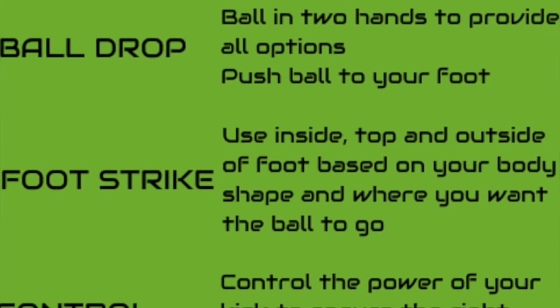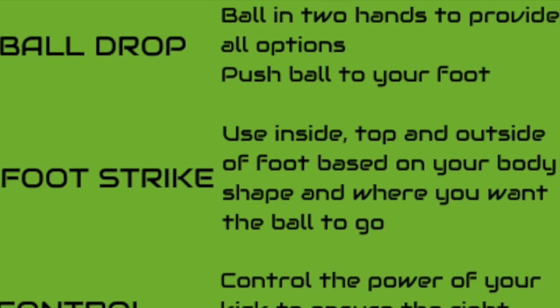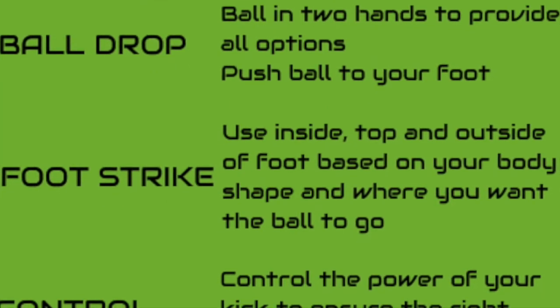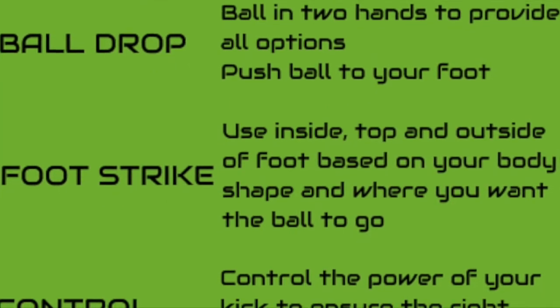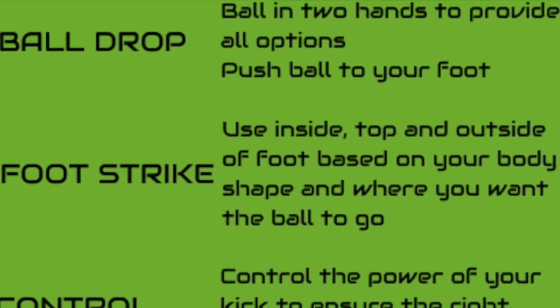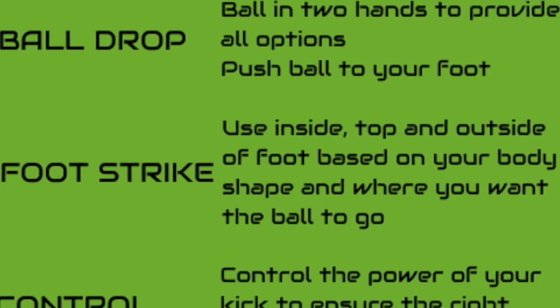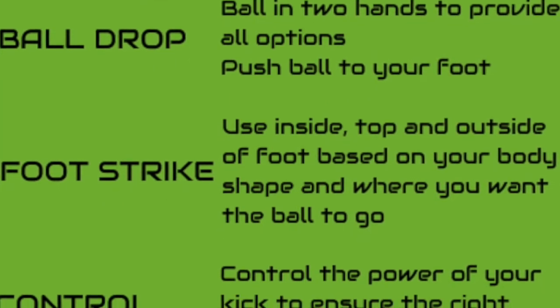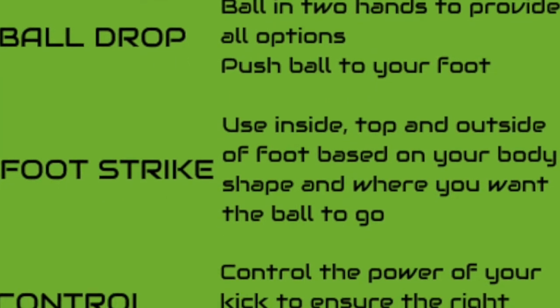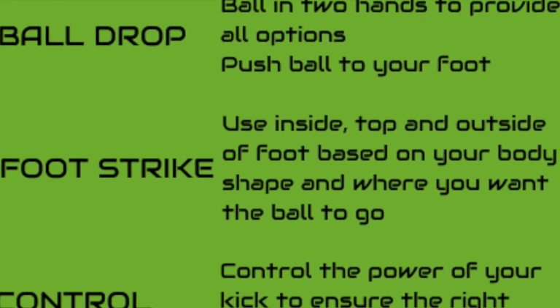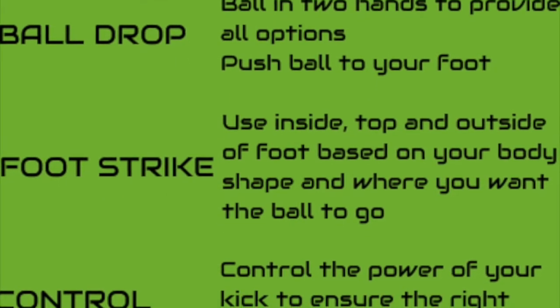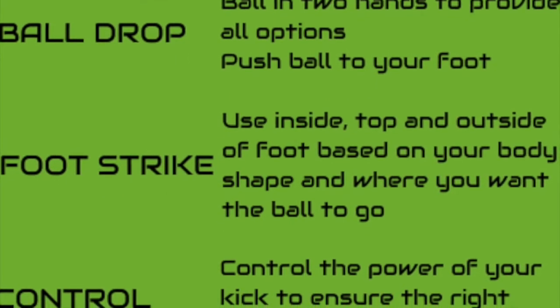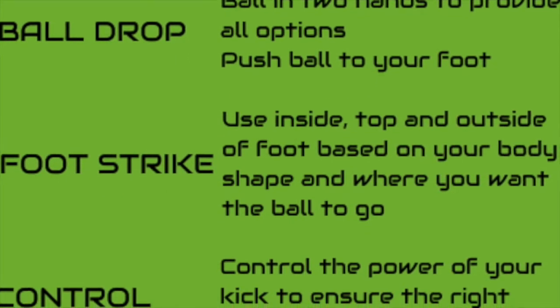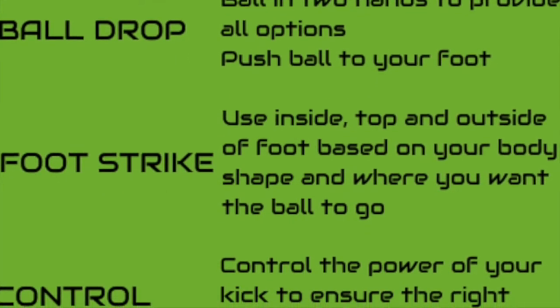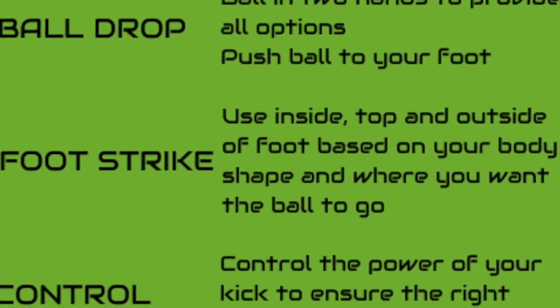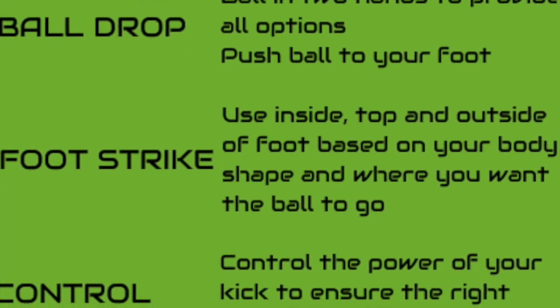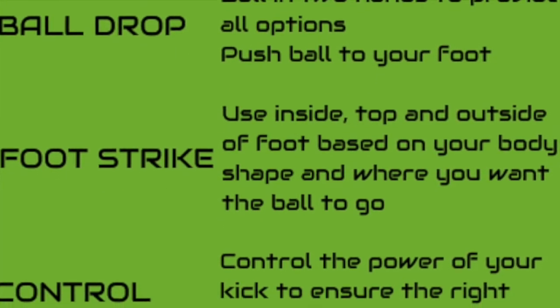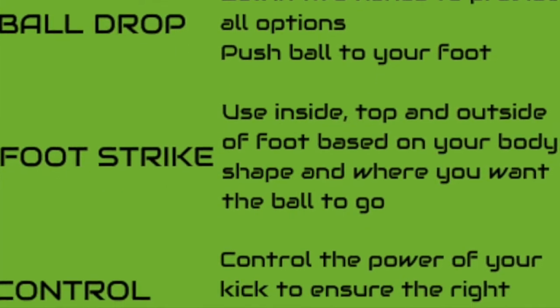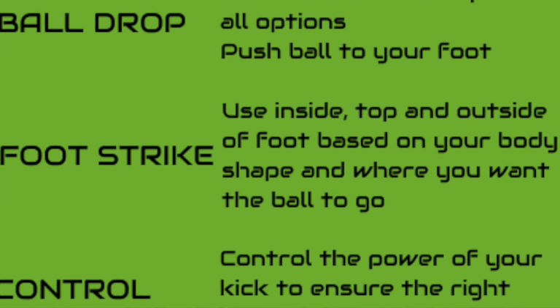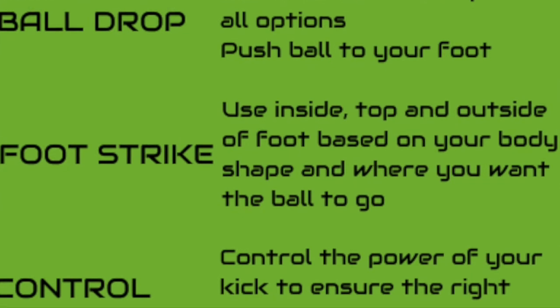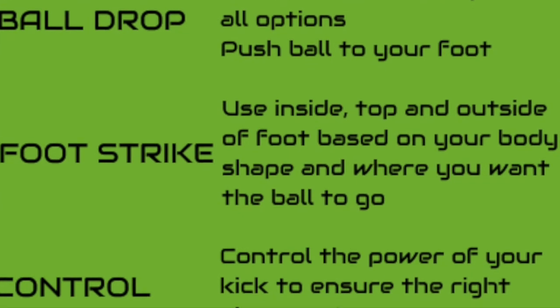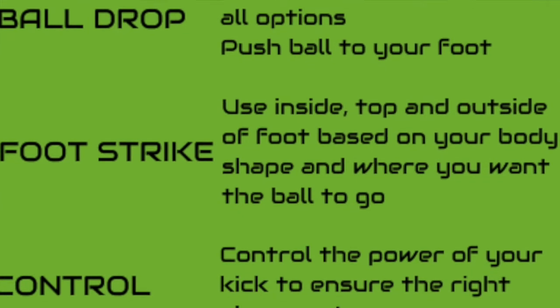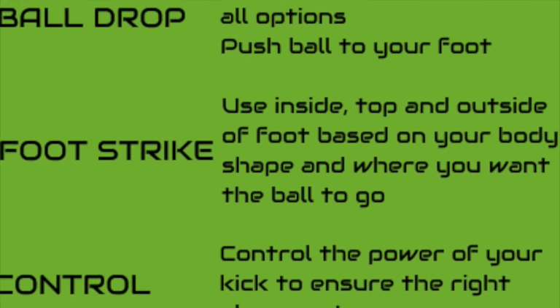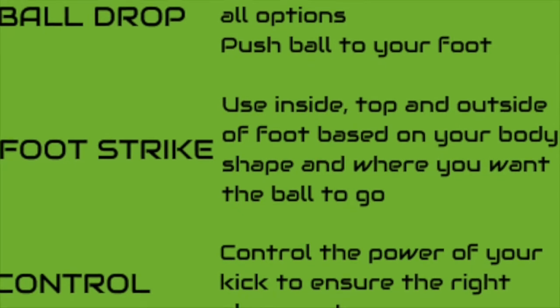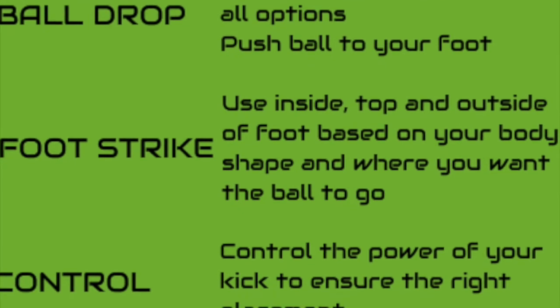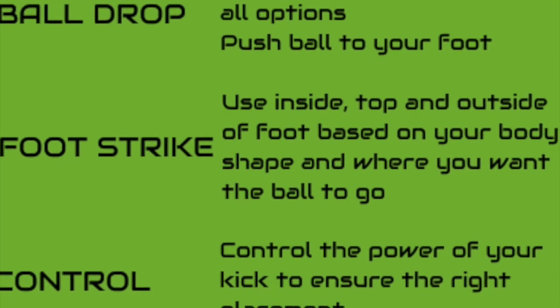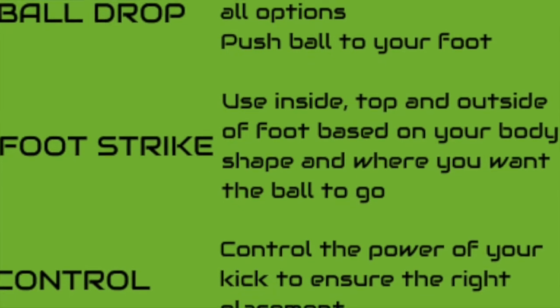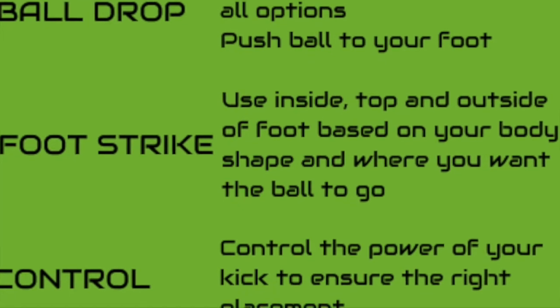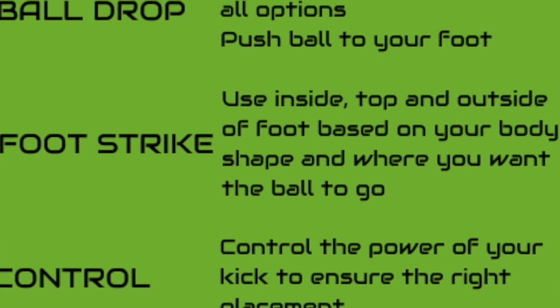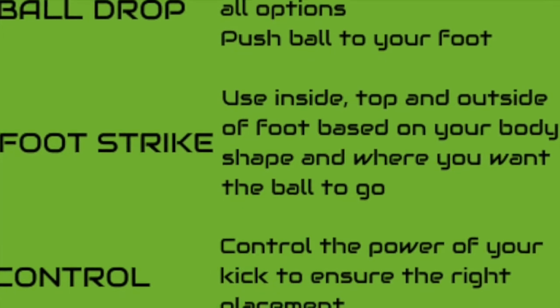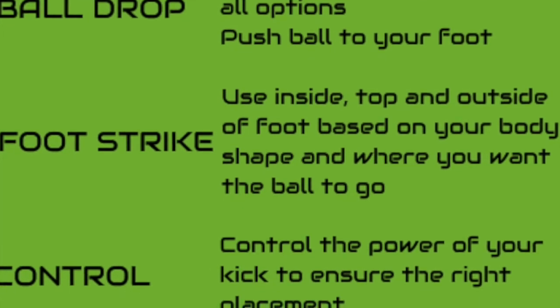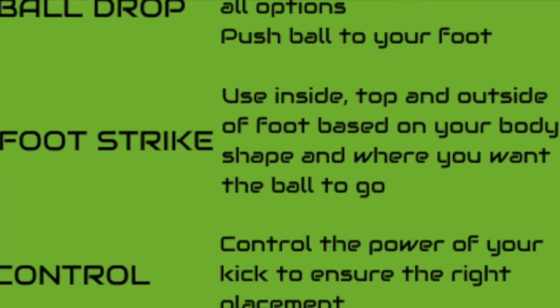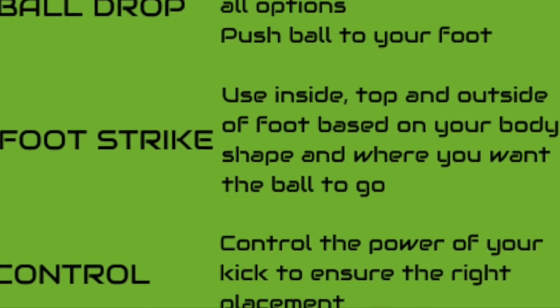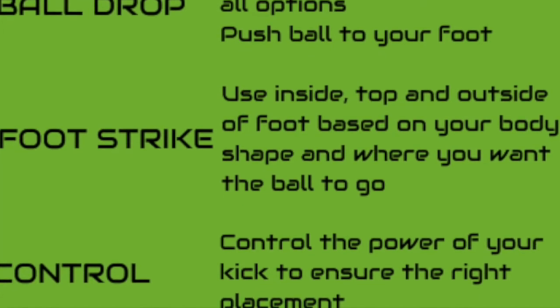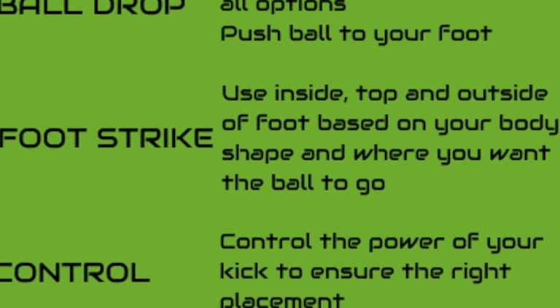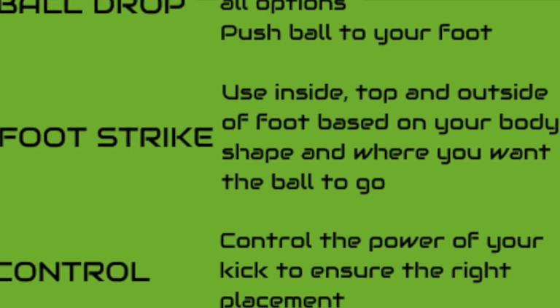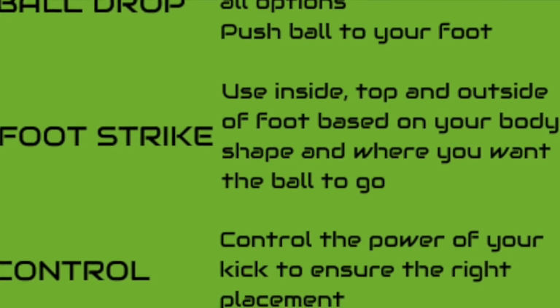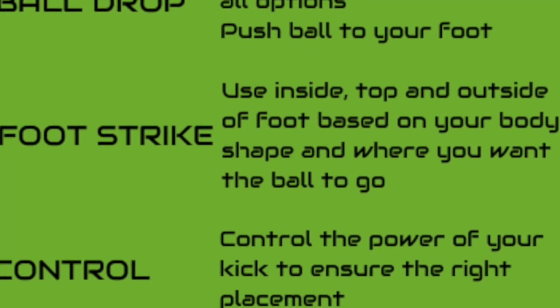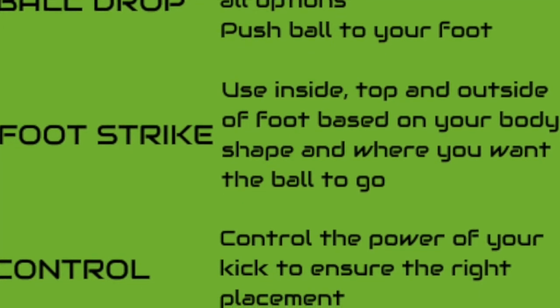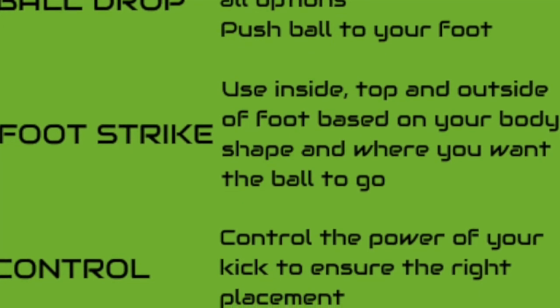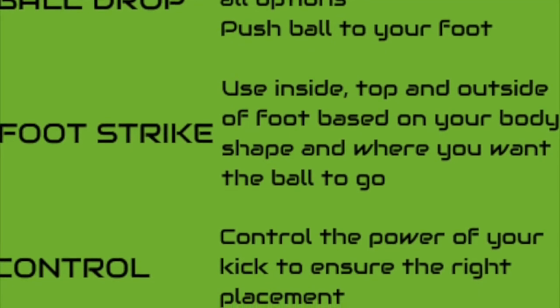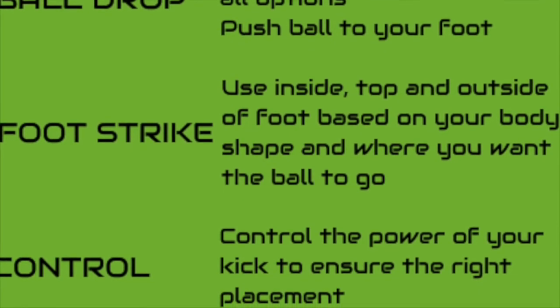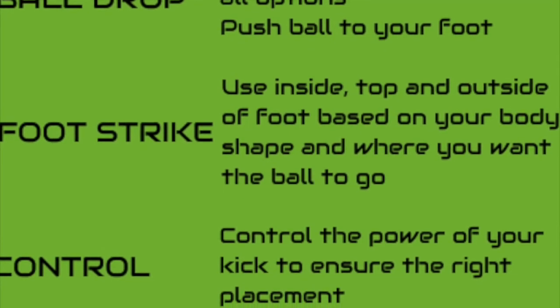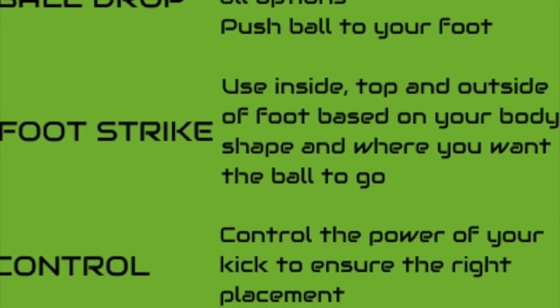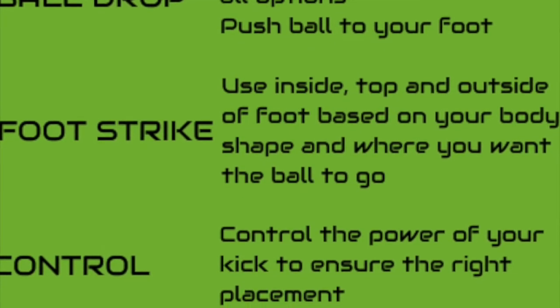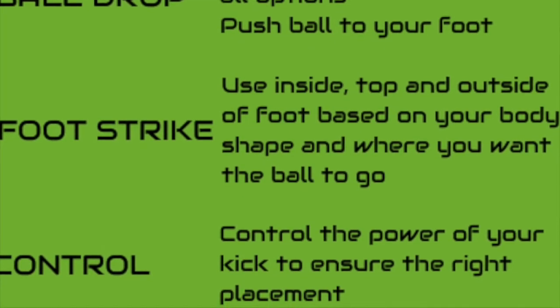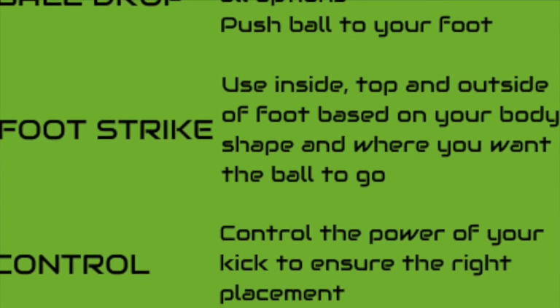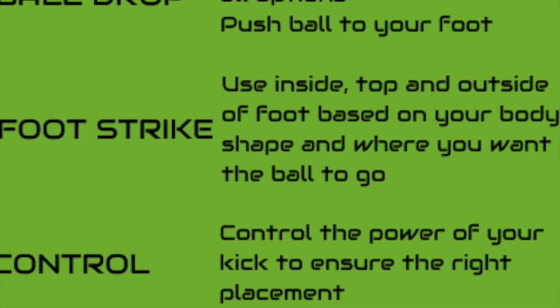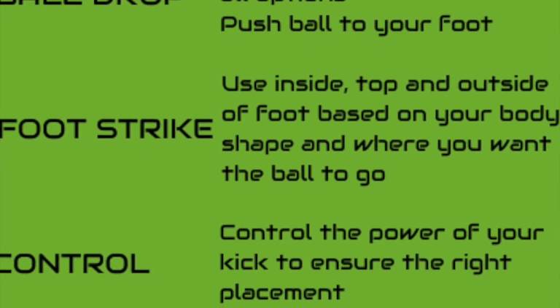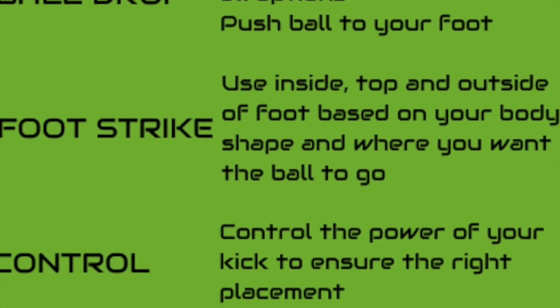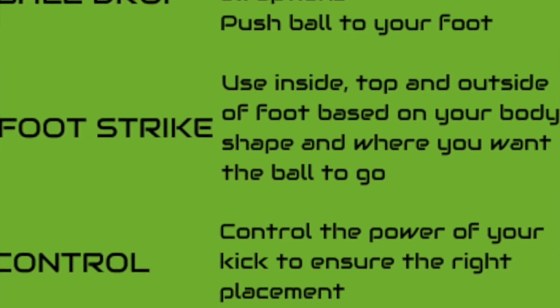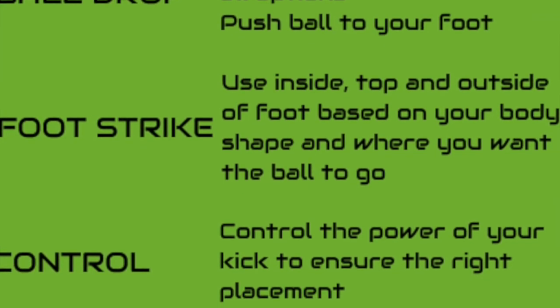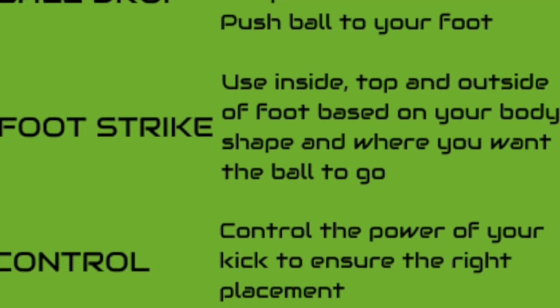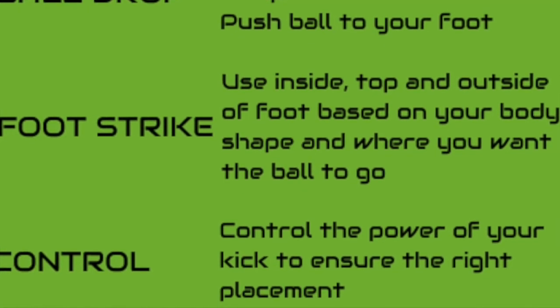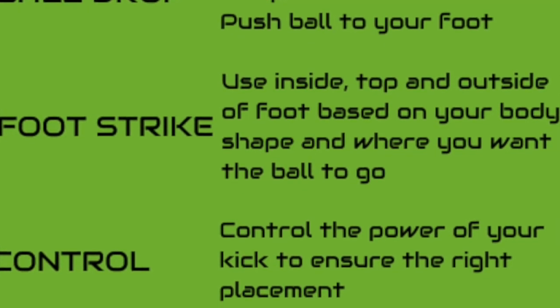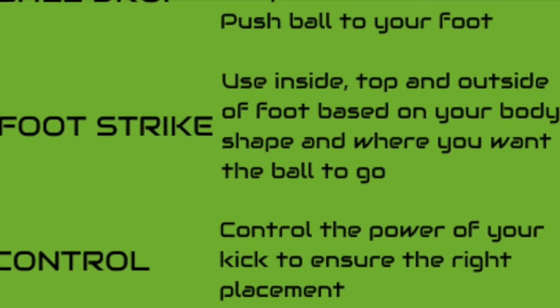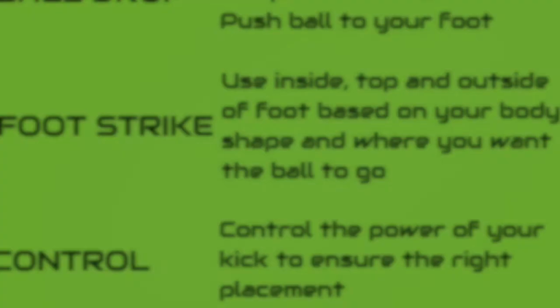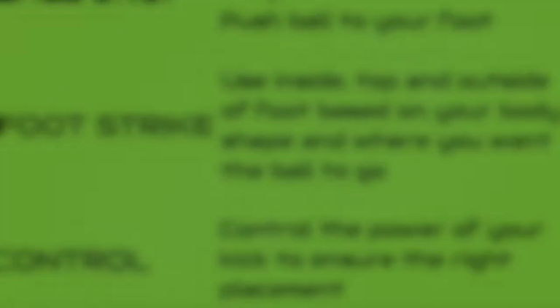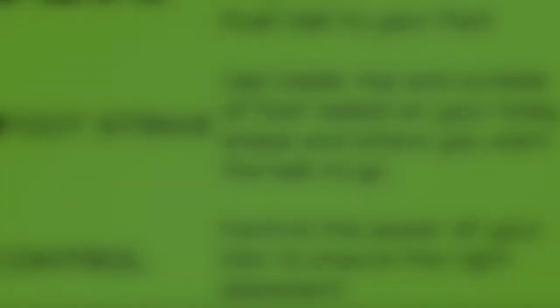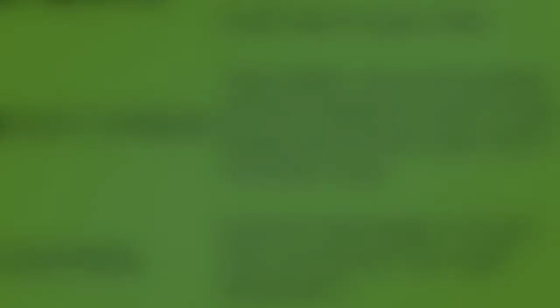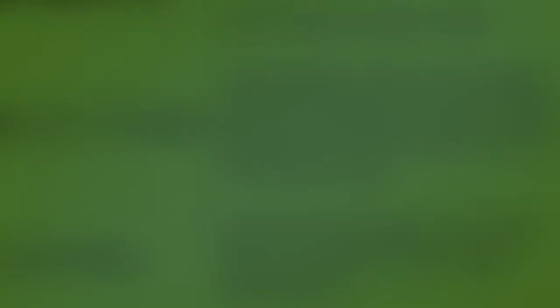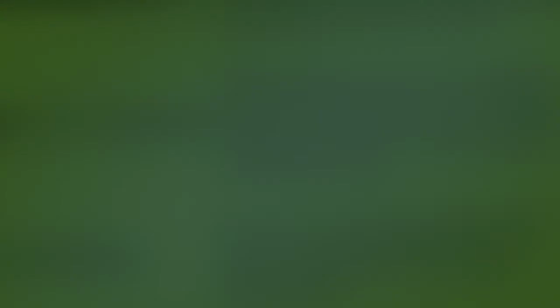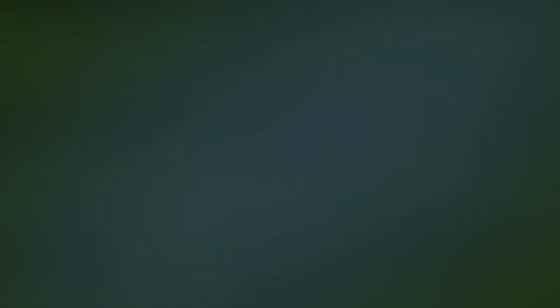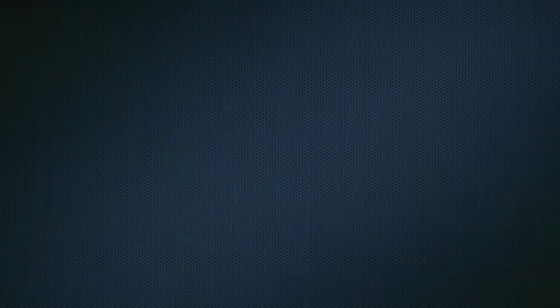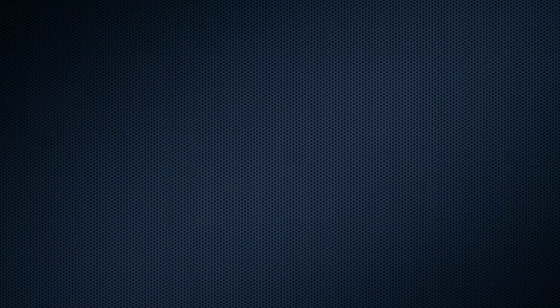And then the final one is control — control the power of the kick to ensure you get the right placement and right depth. Enjoy the grubber.